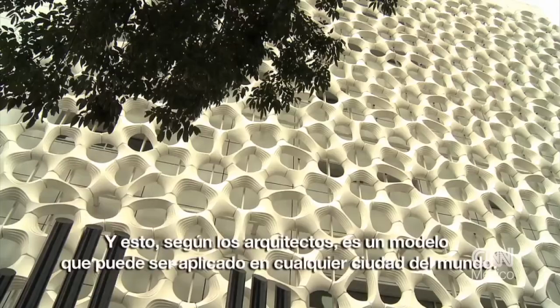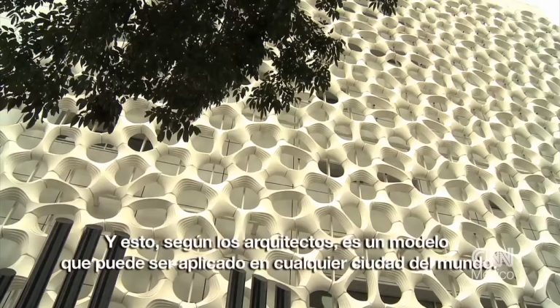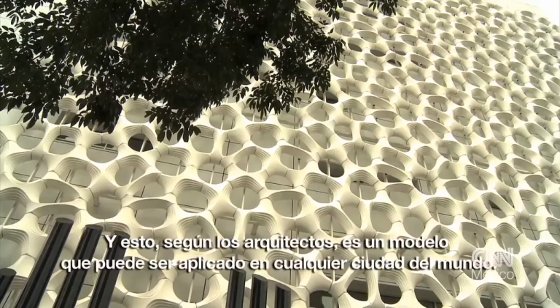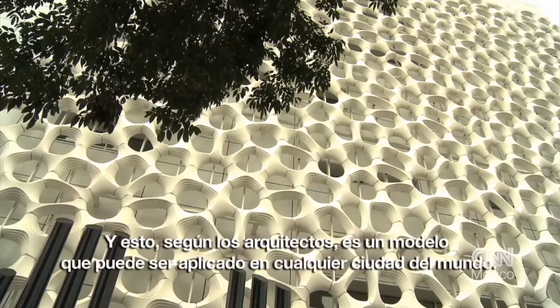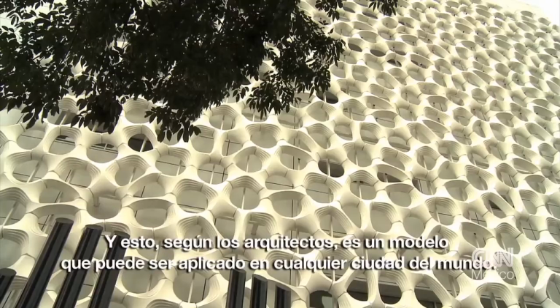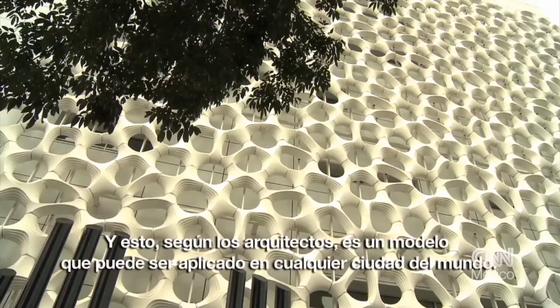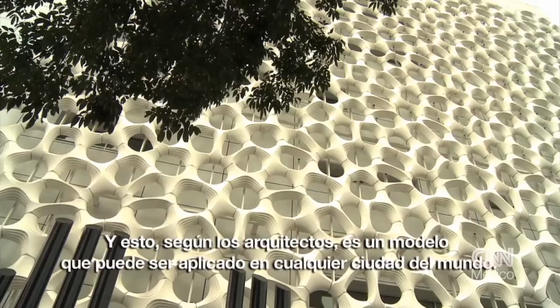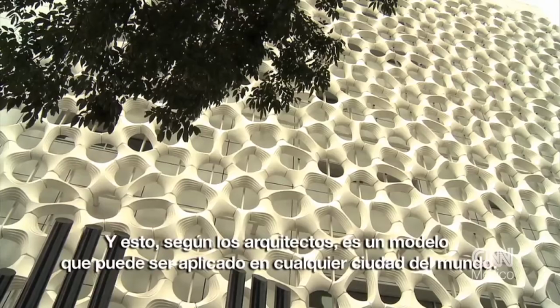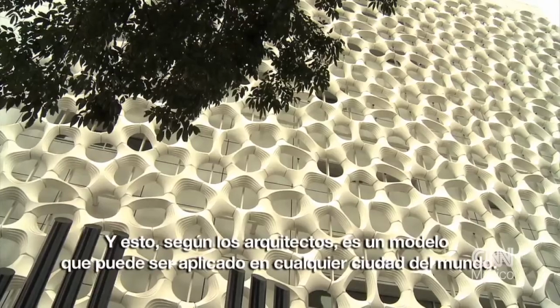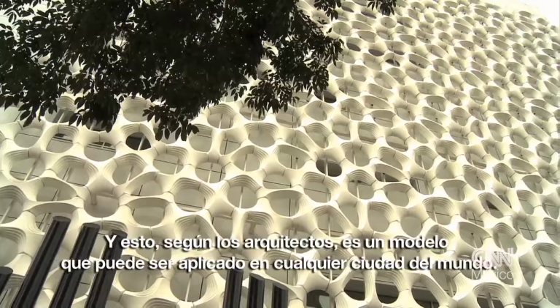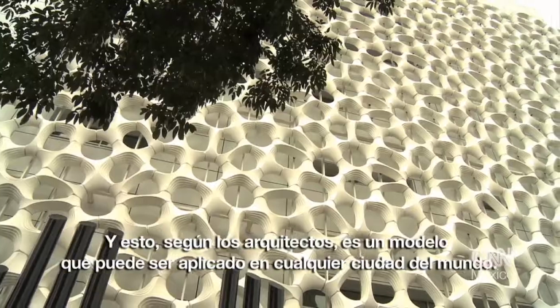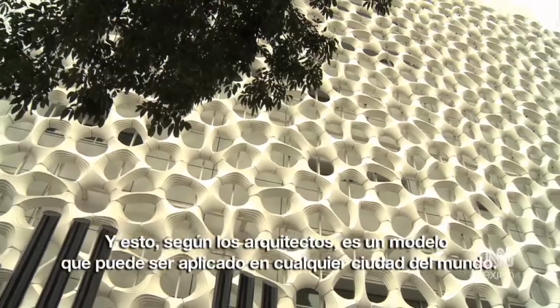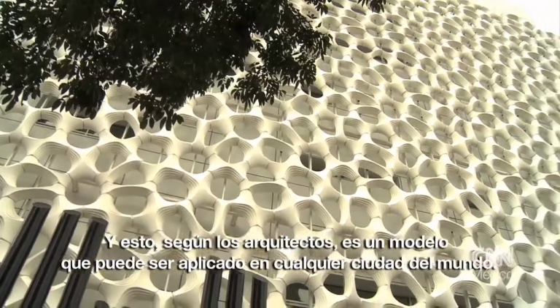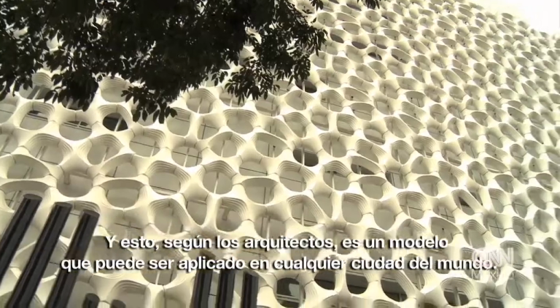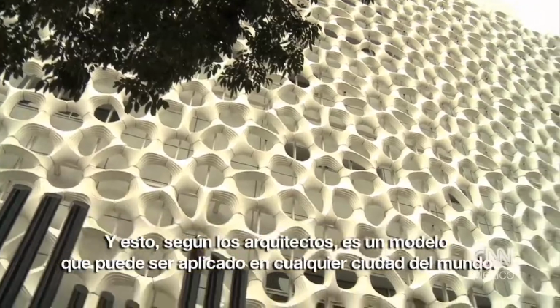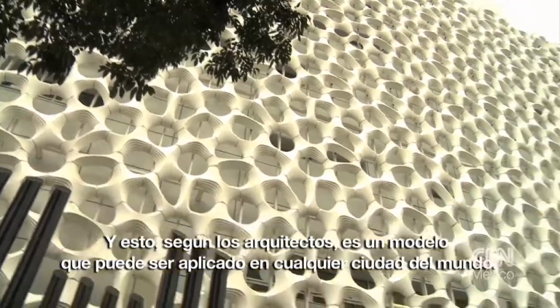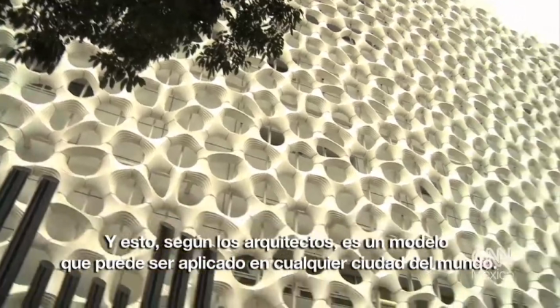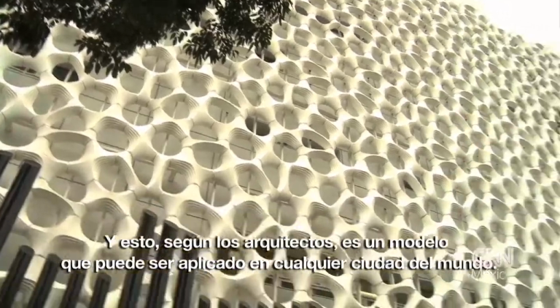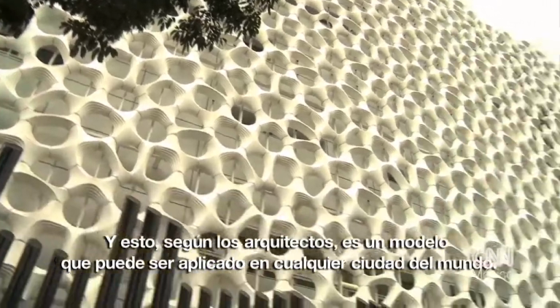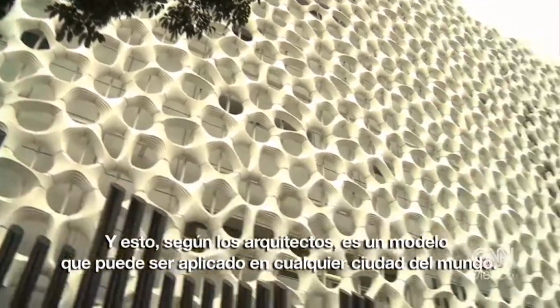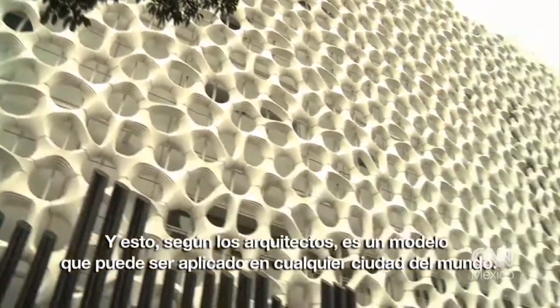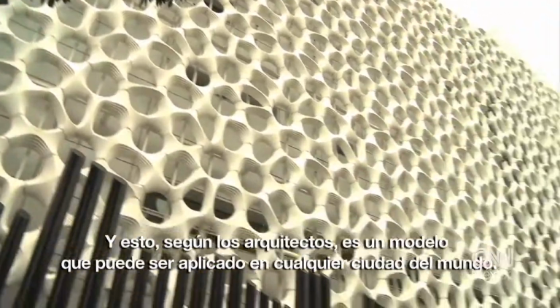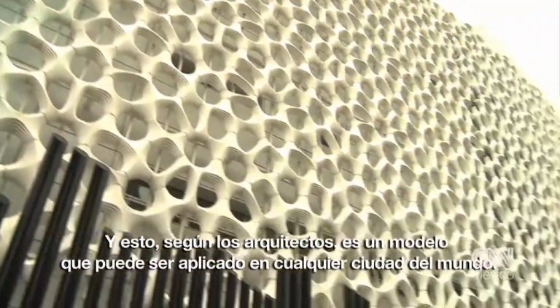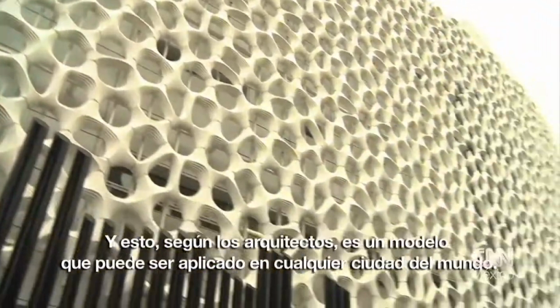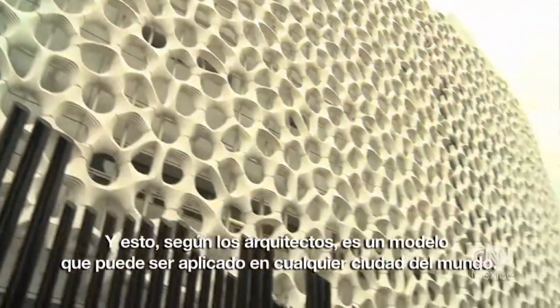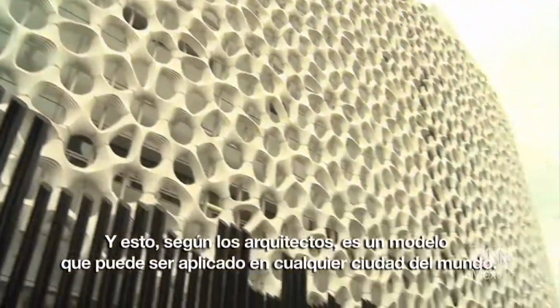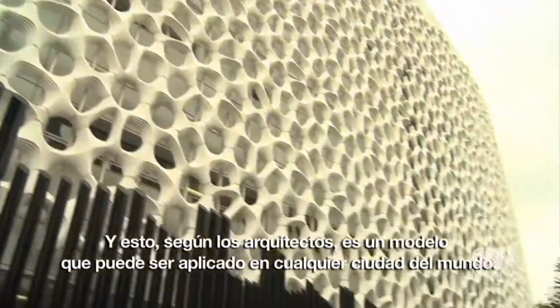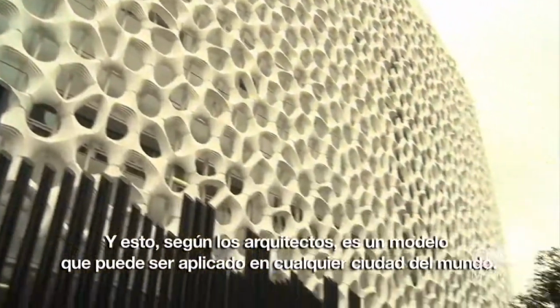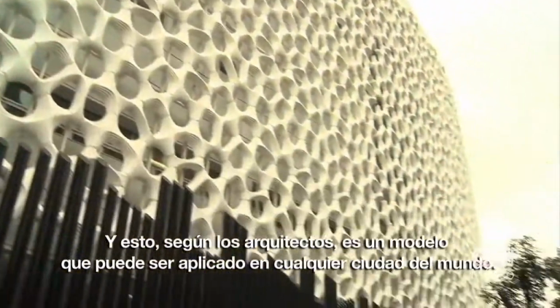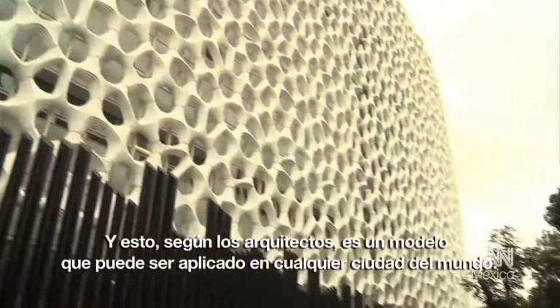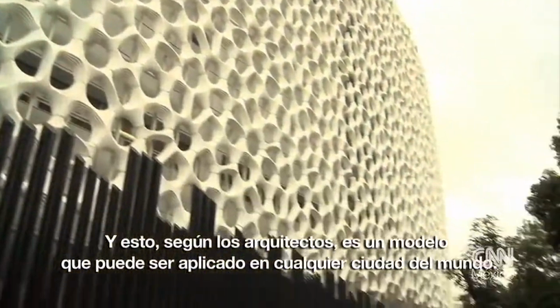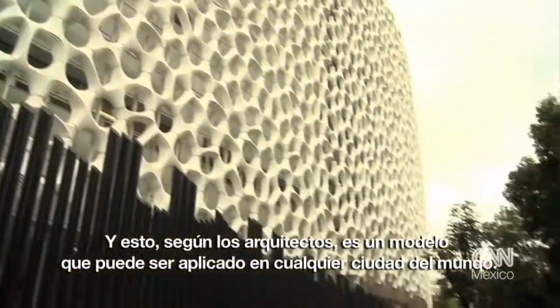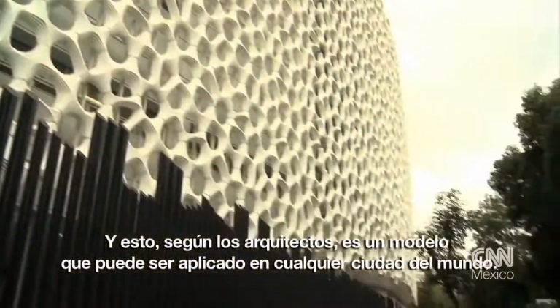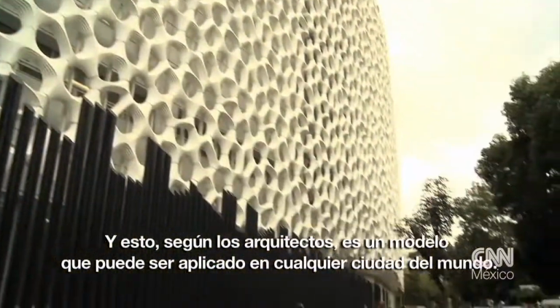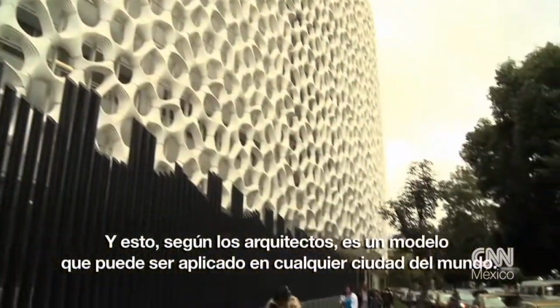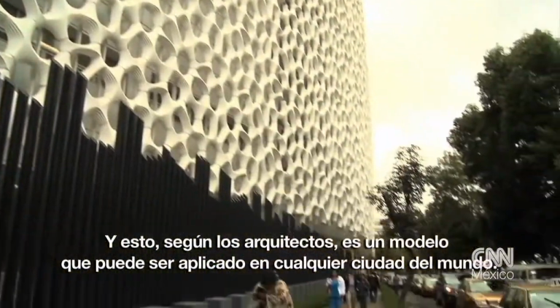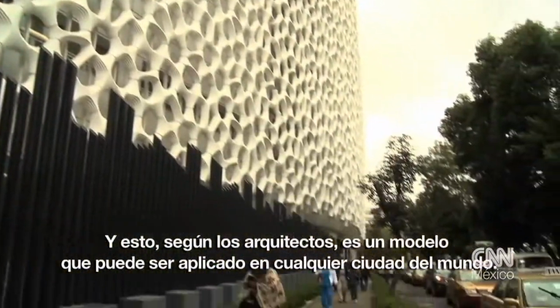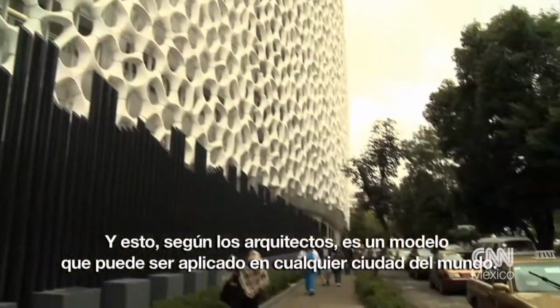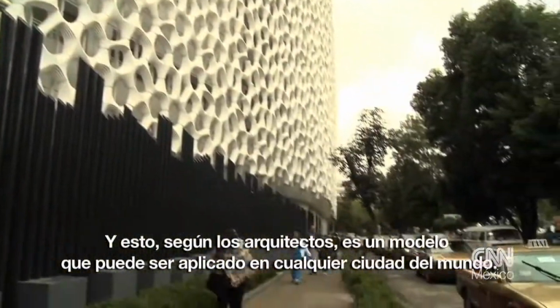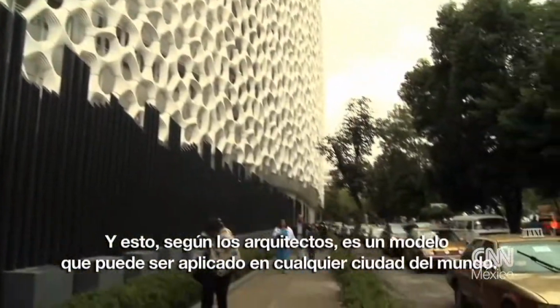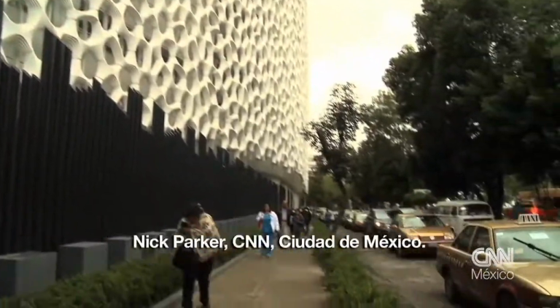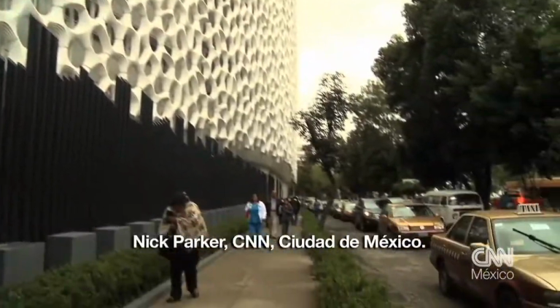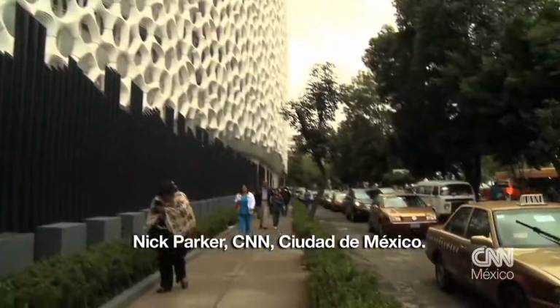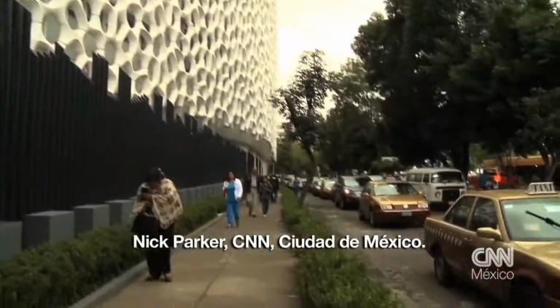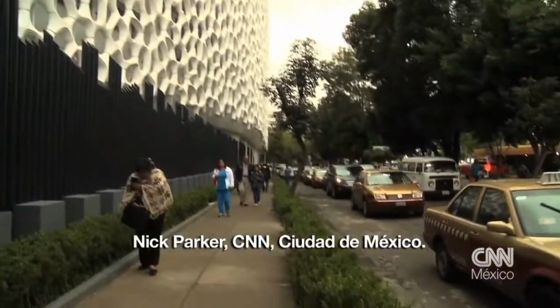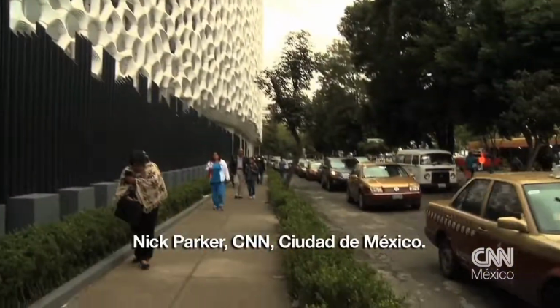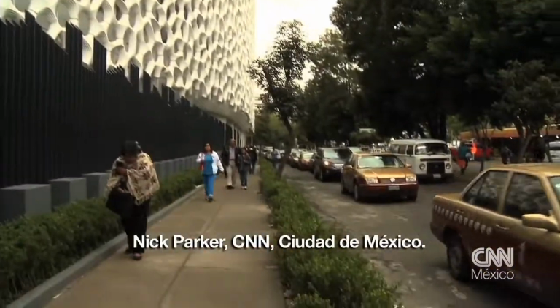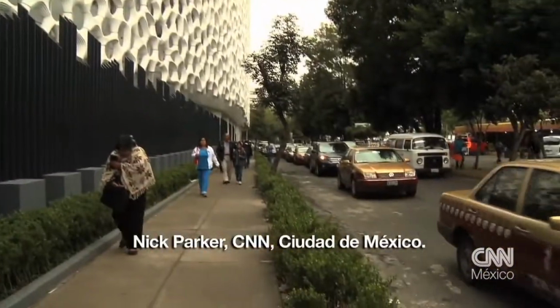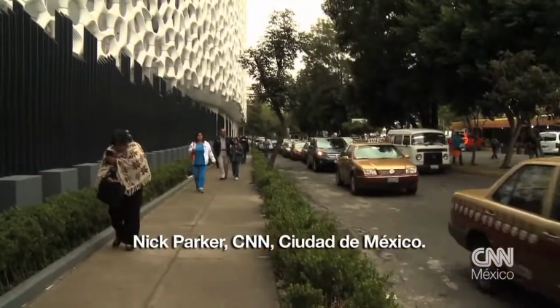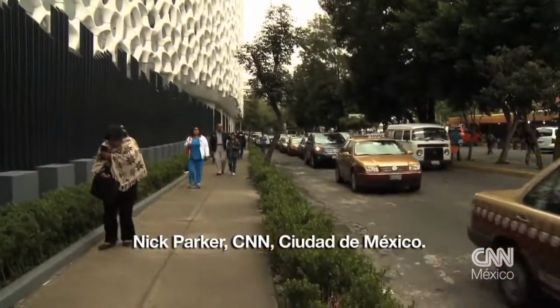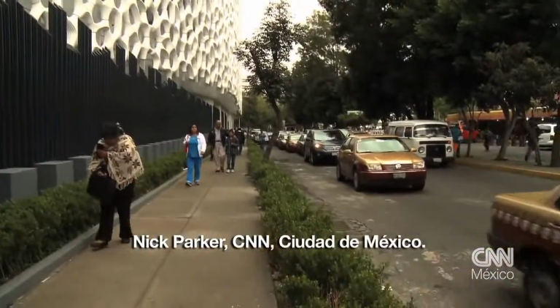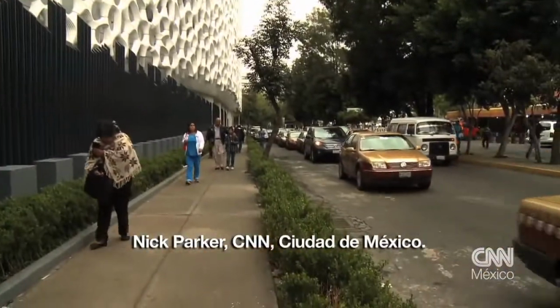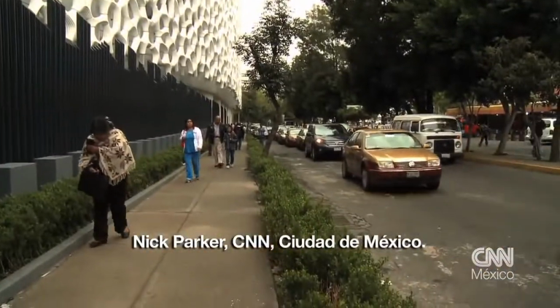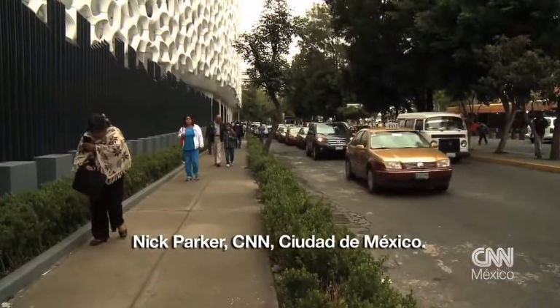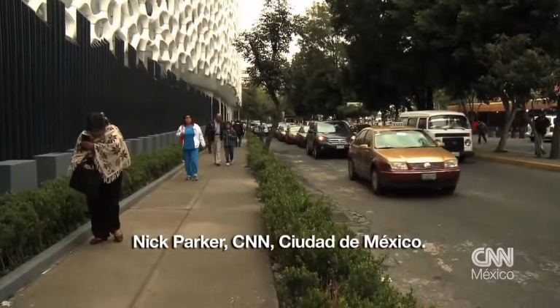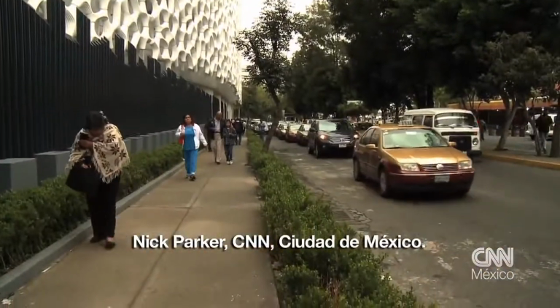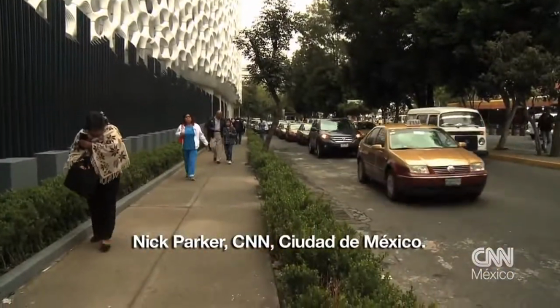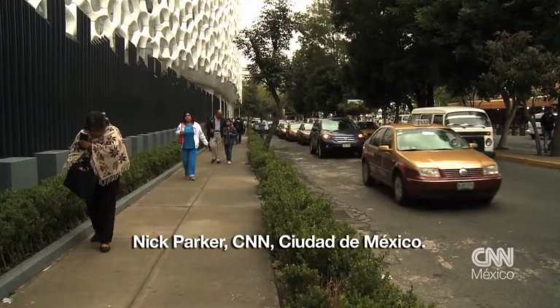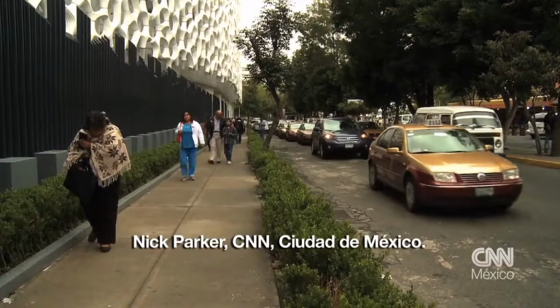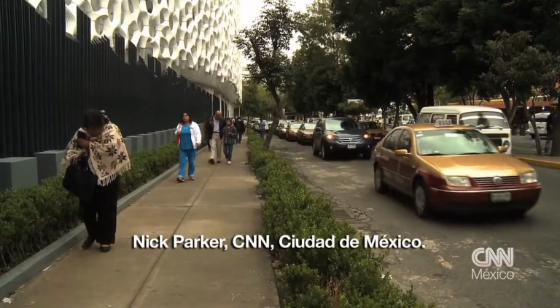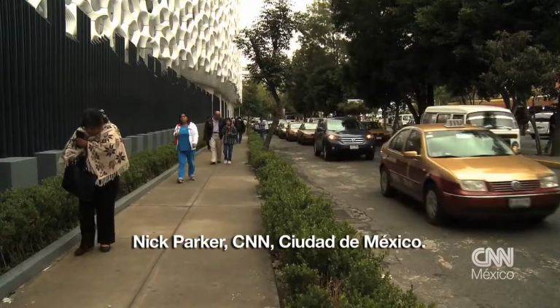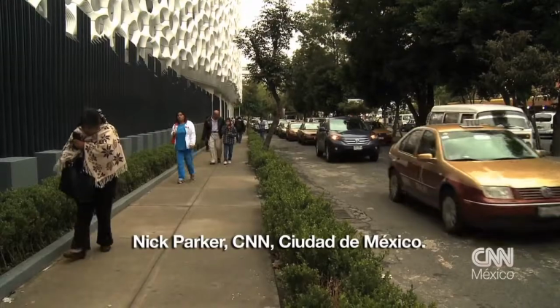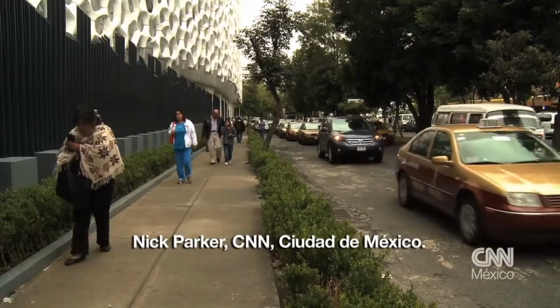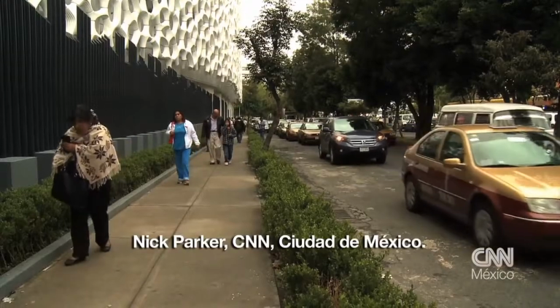And this, say the architects, is a model that can be applied to any city around the world. Nick Parker, CNN, Mexico City.